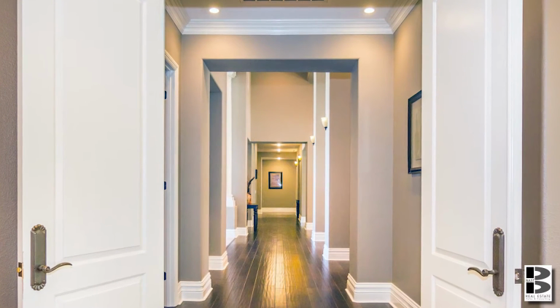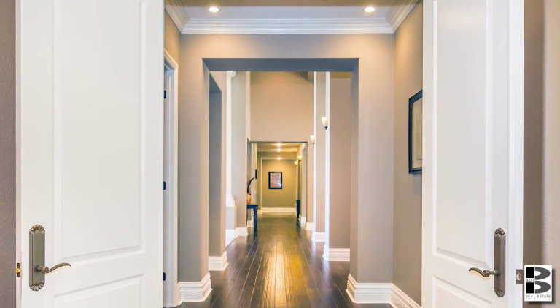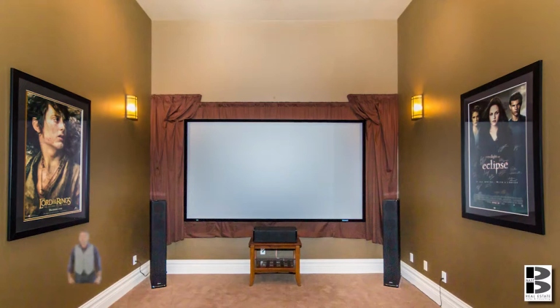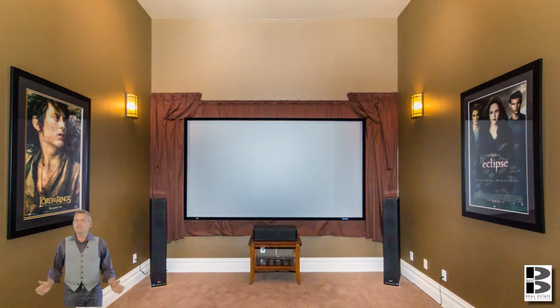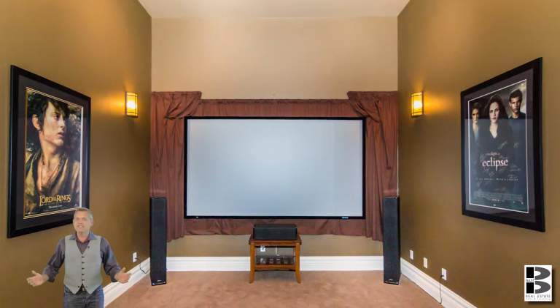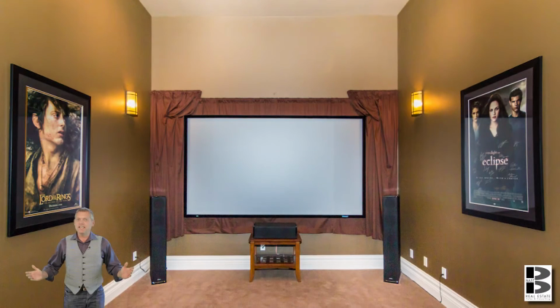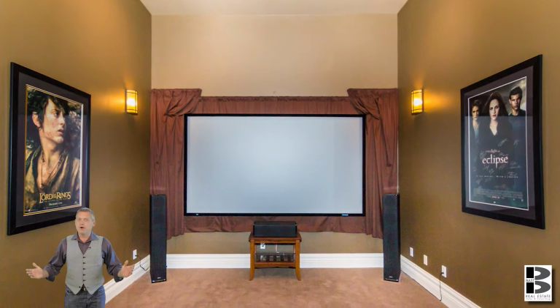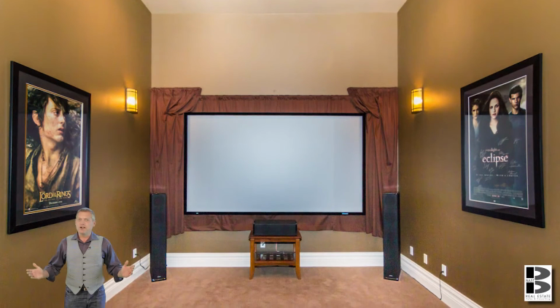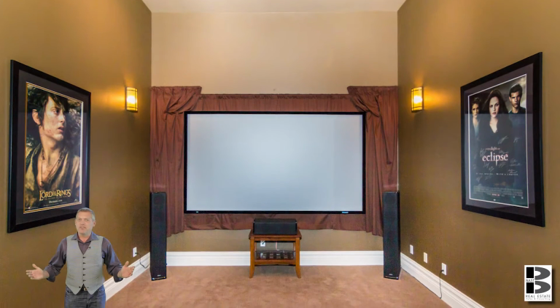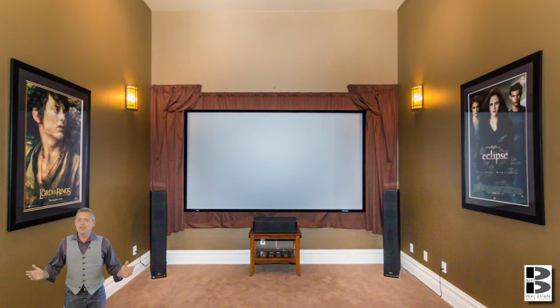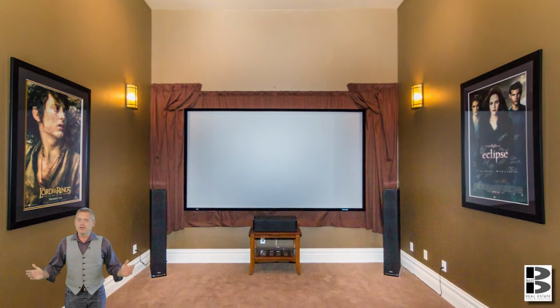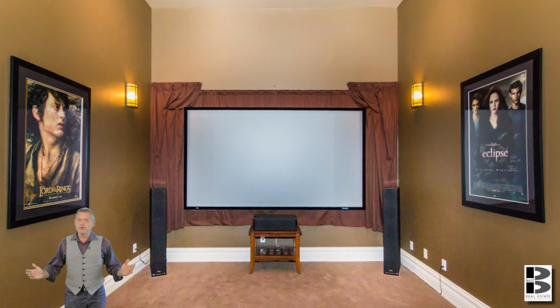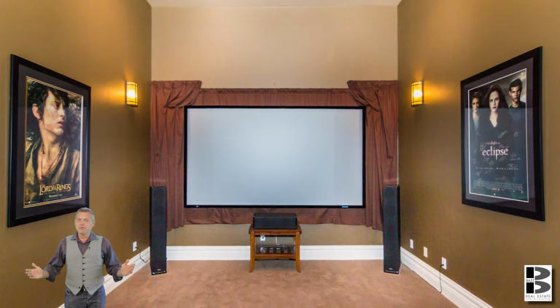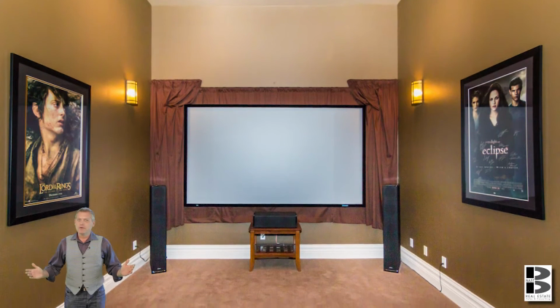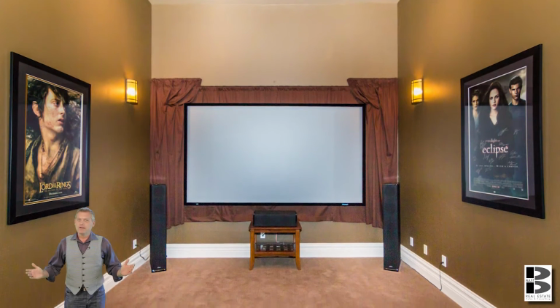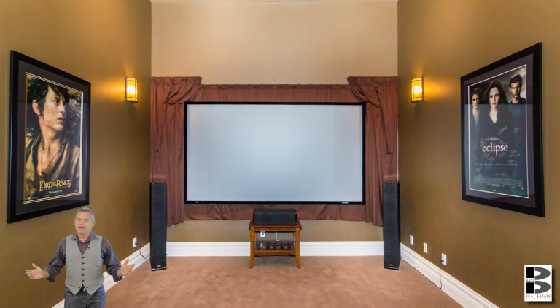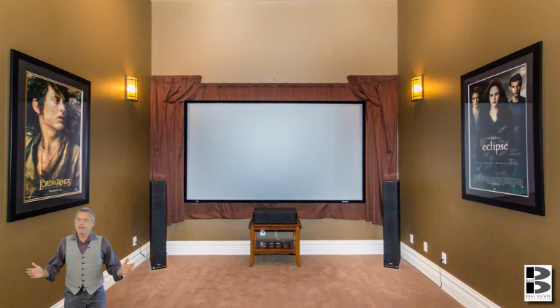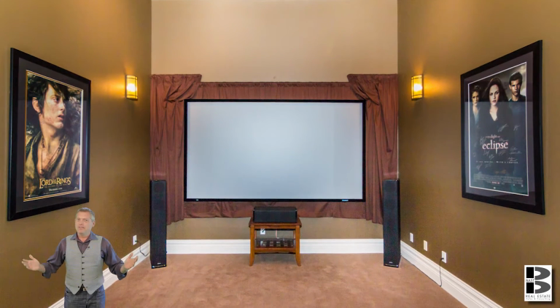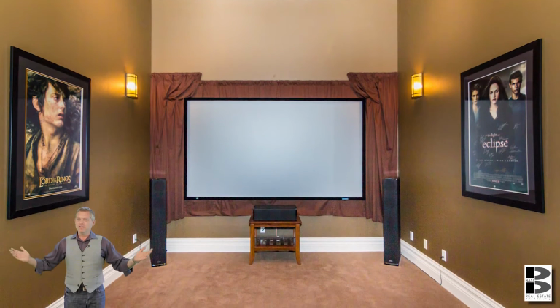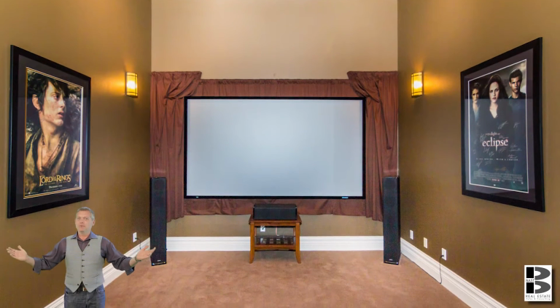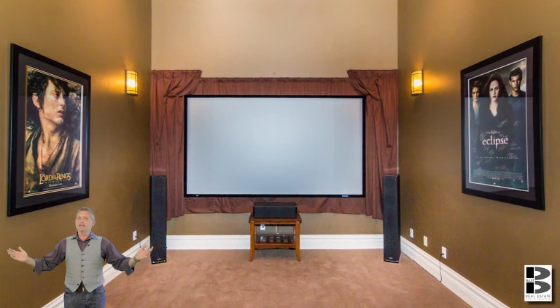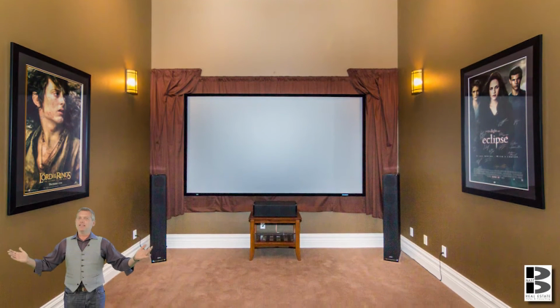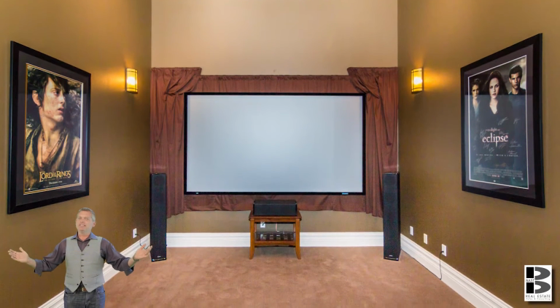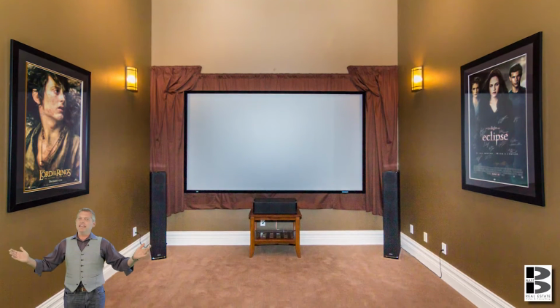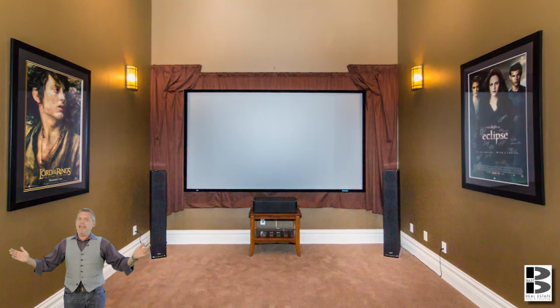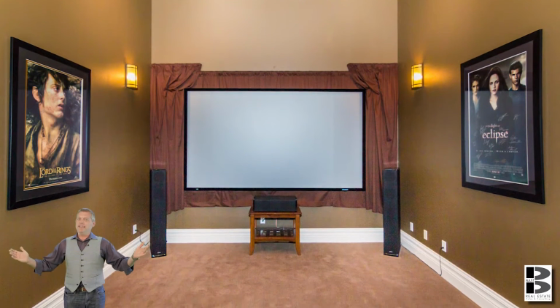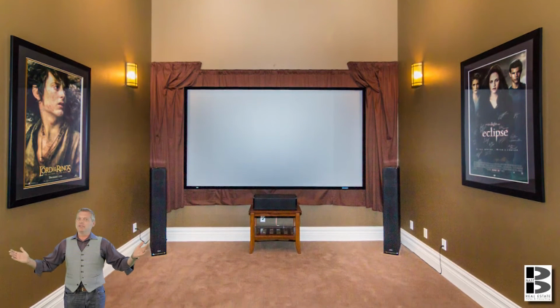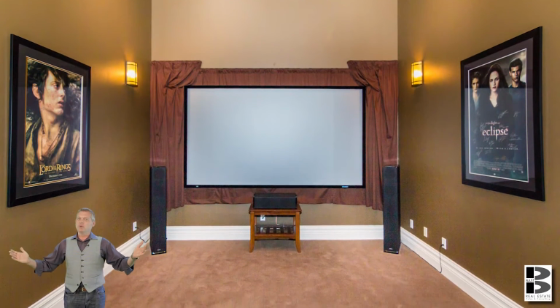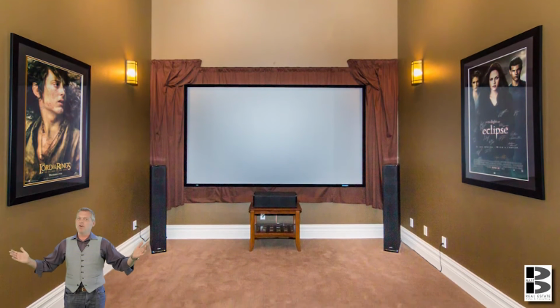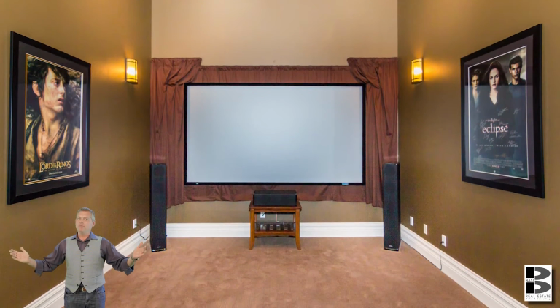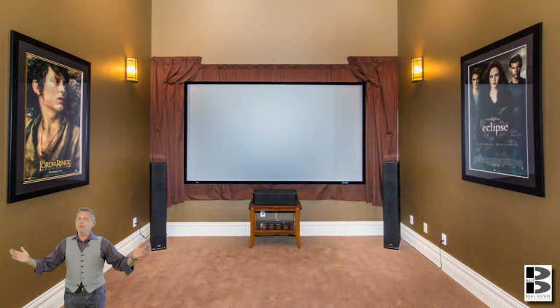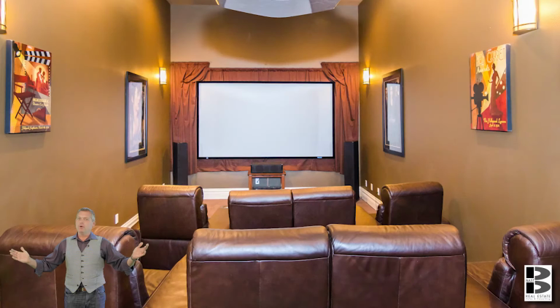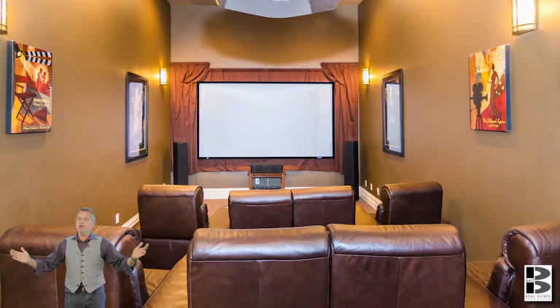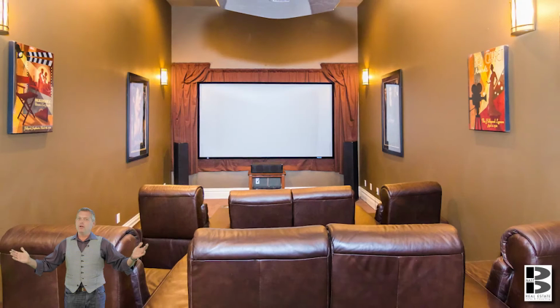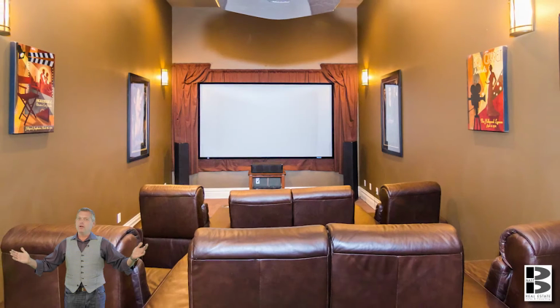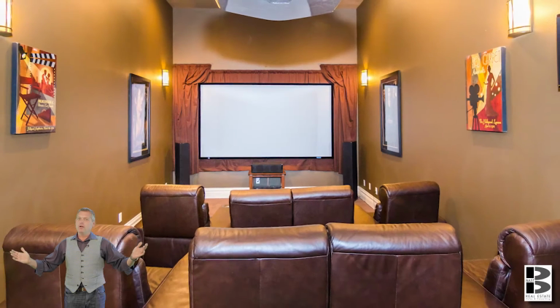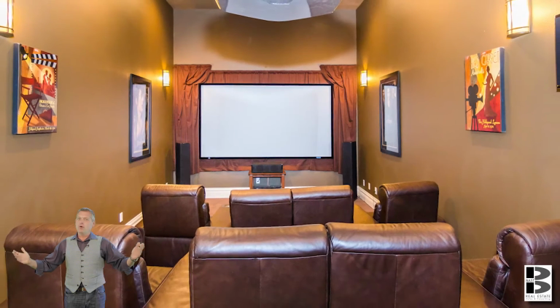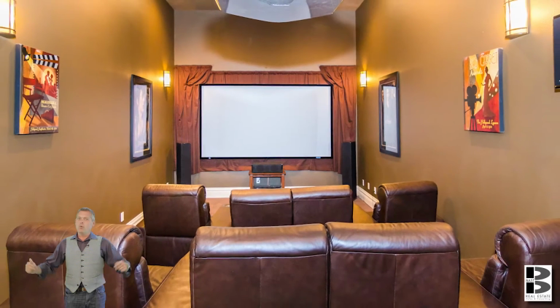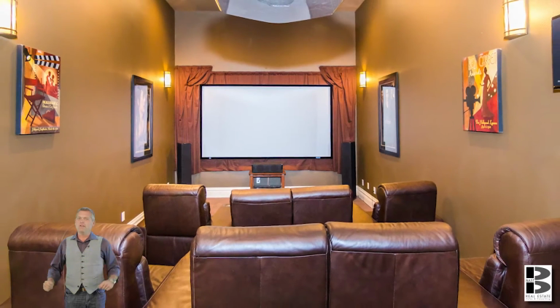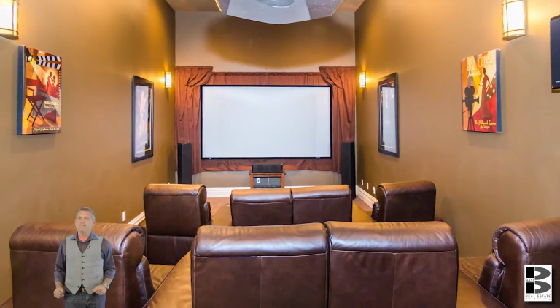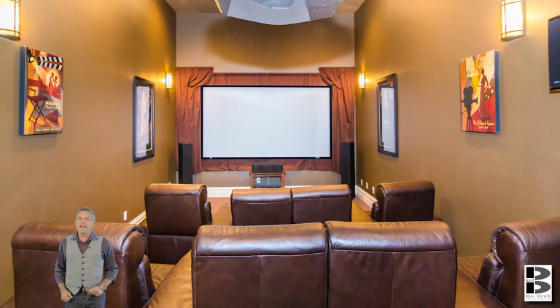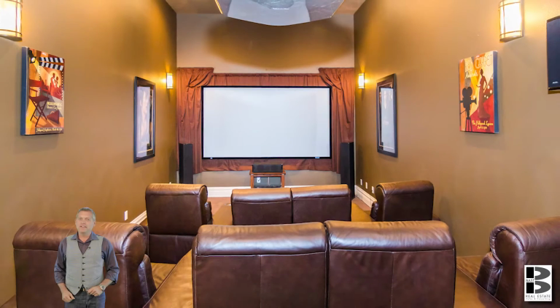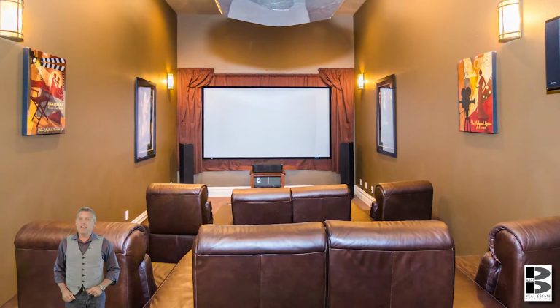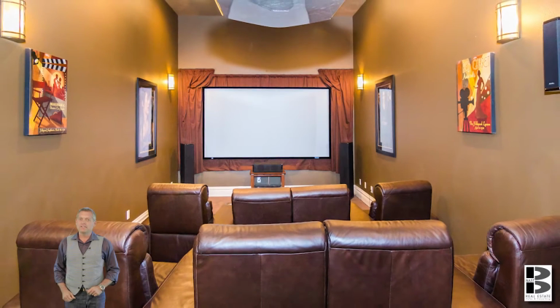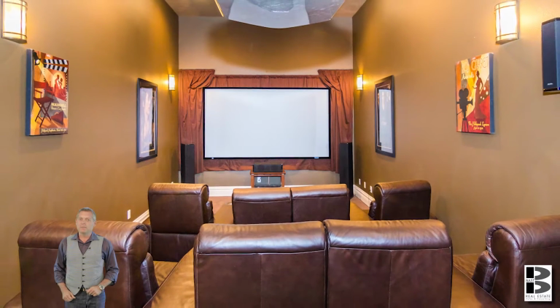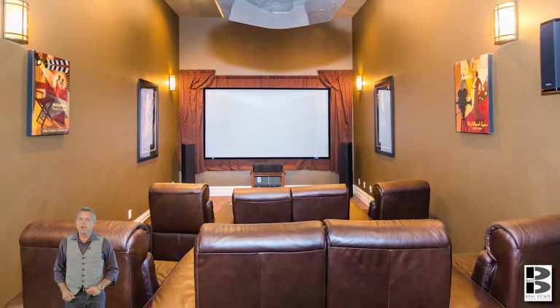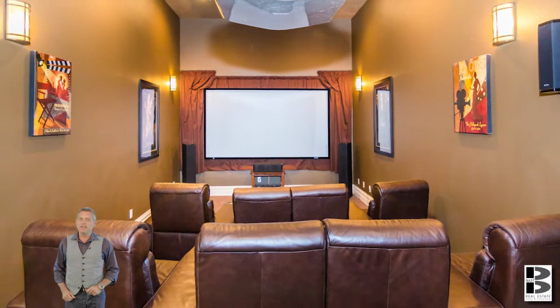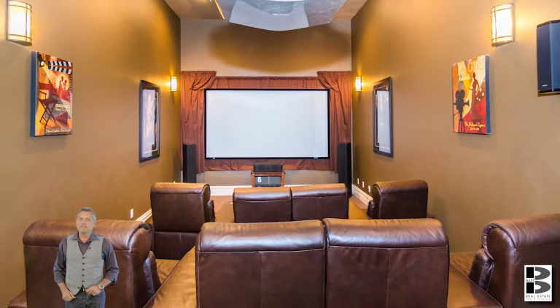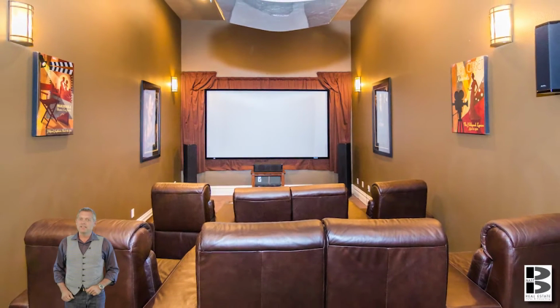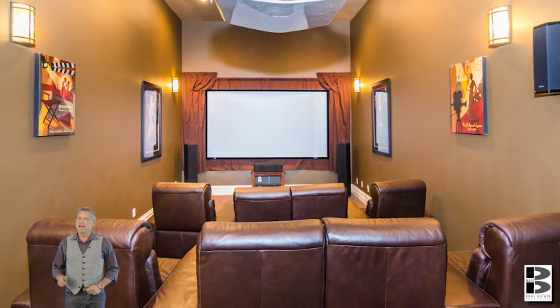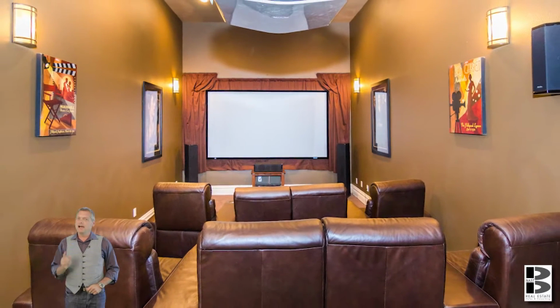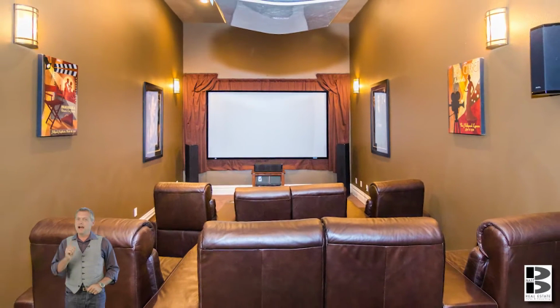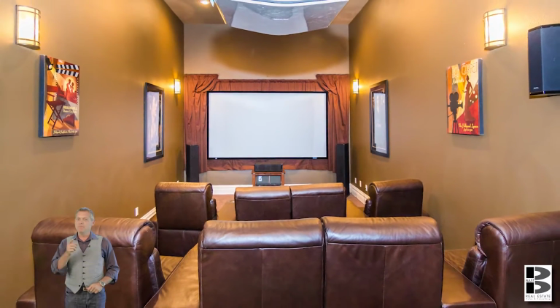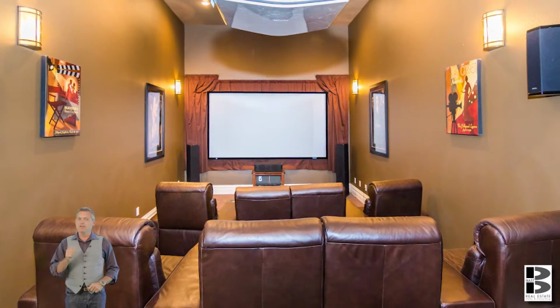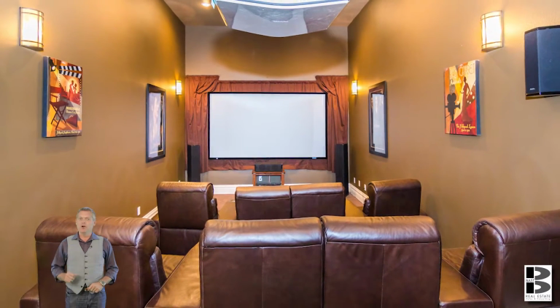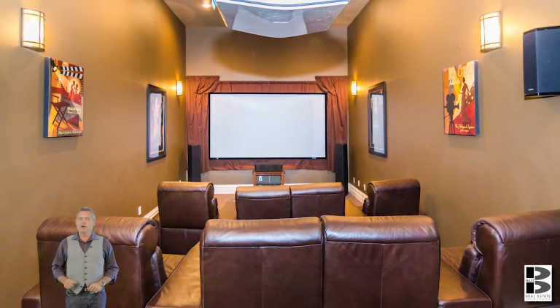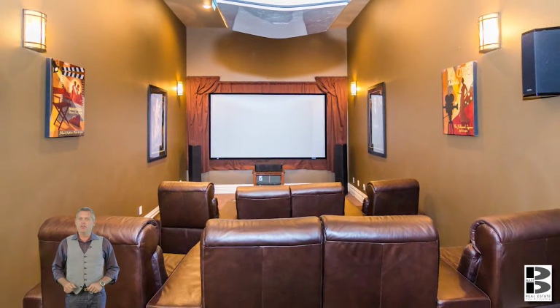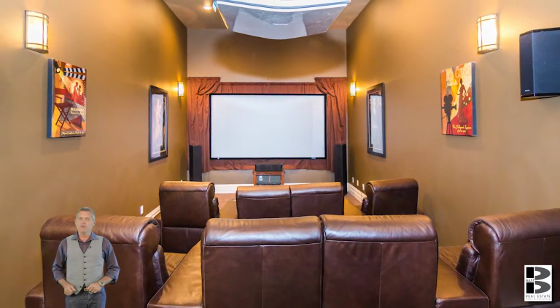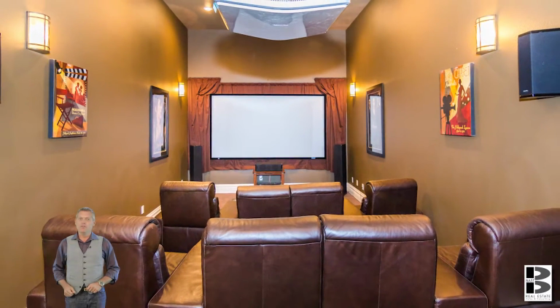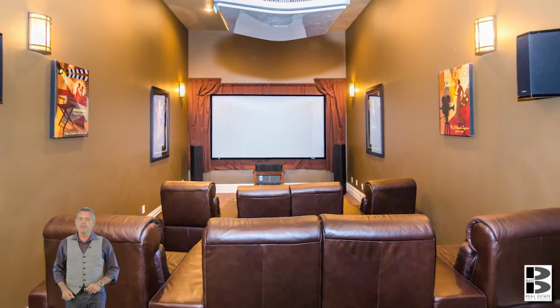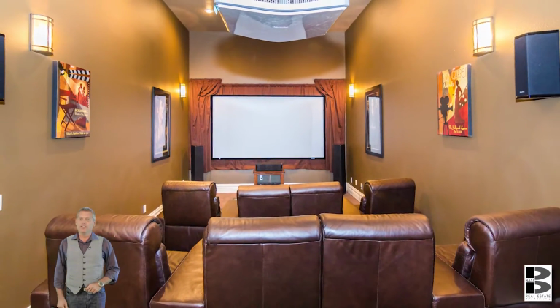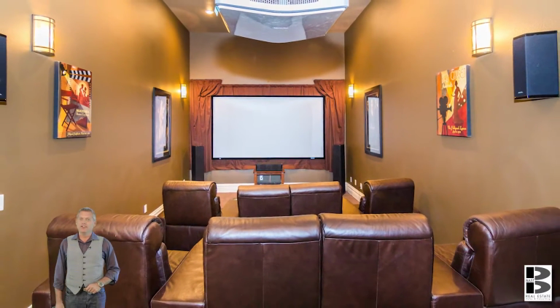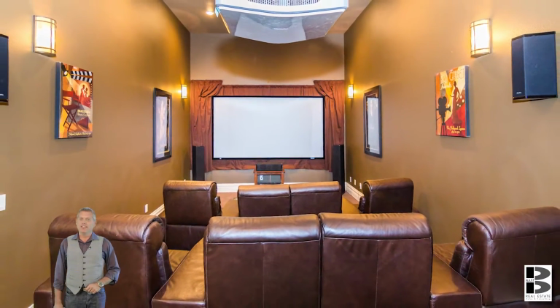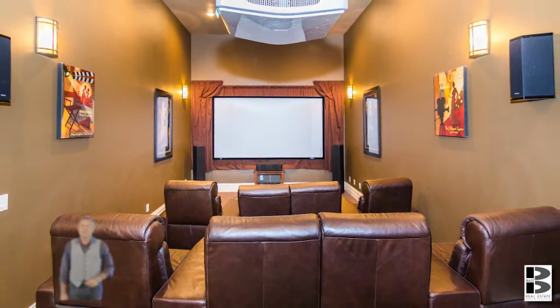Would you say you wanted a theater room? This one can seat 8 to 12 people. What a fantastic place — I'm never going to the movie theater again.